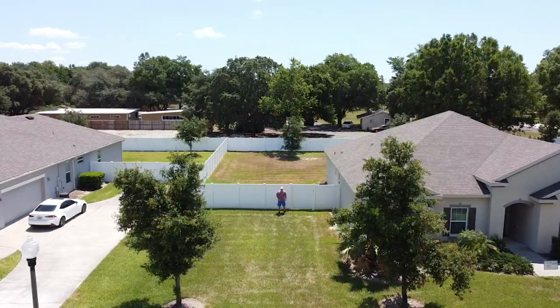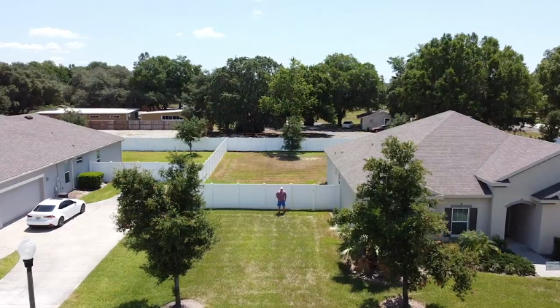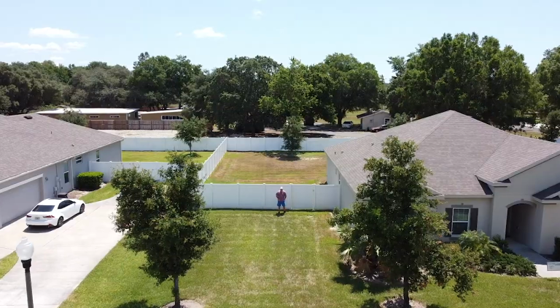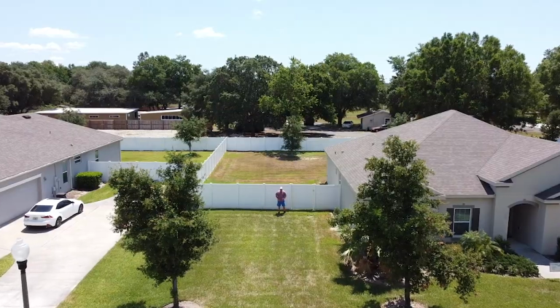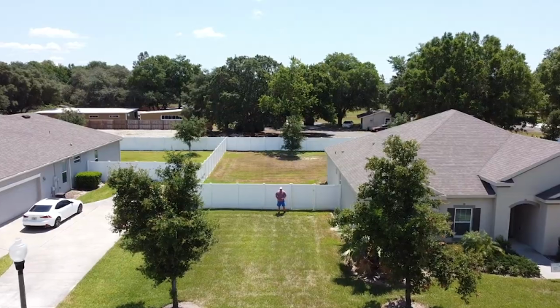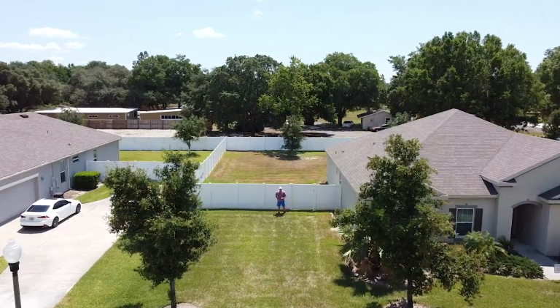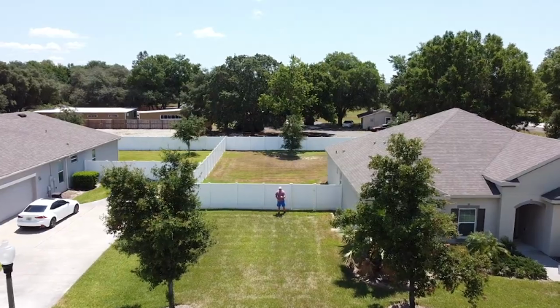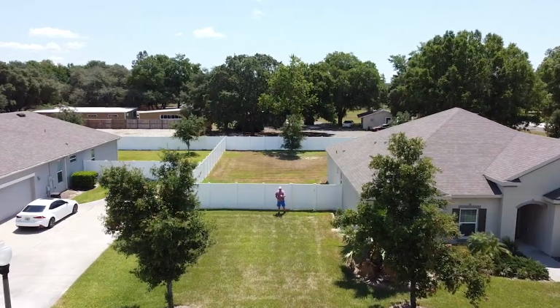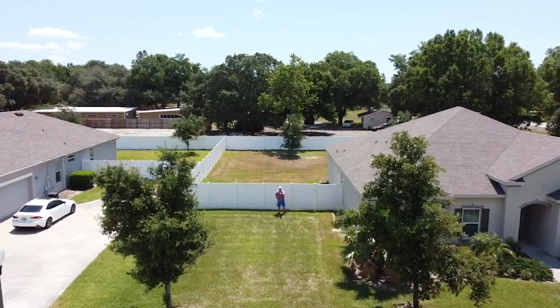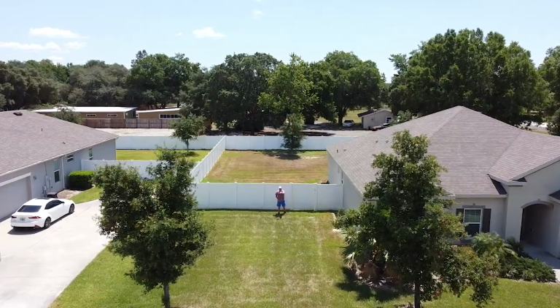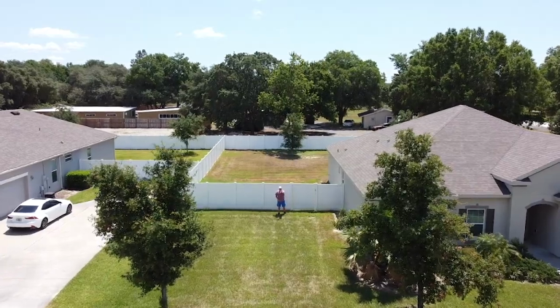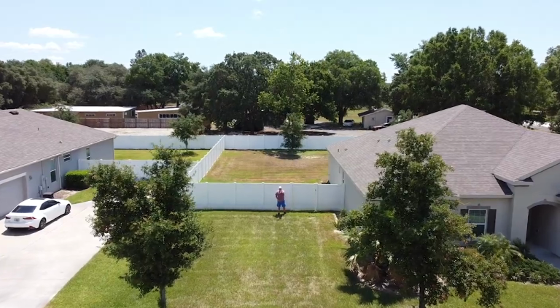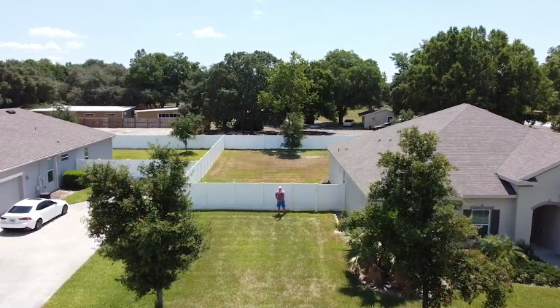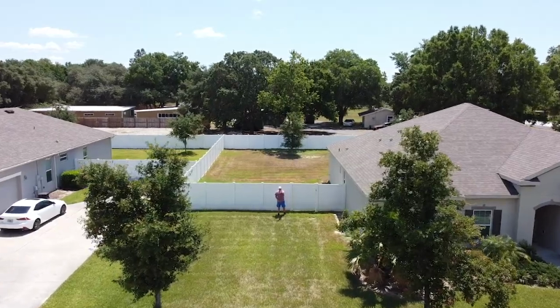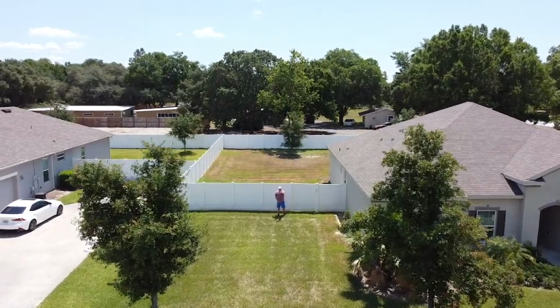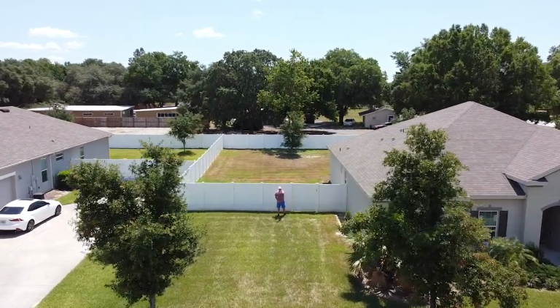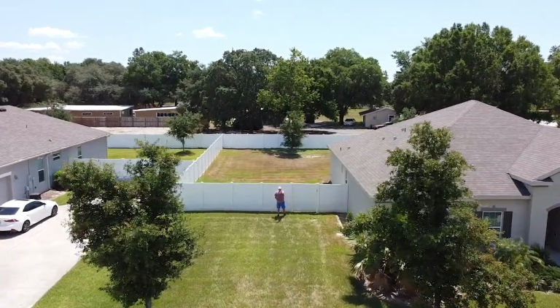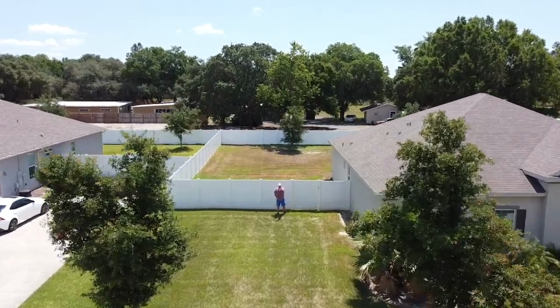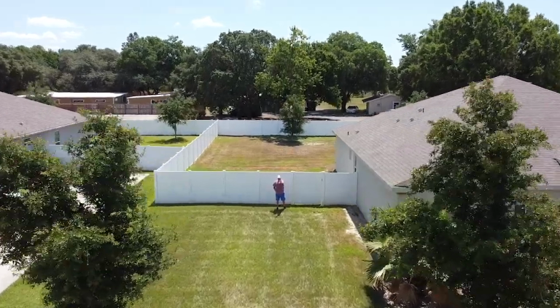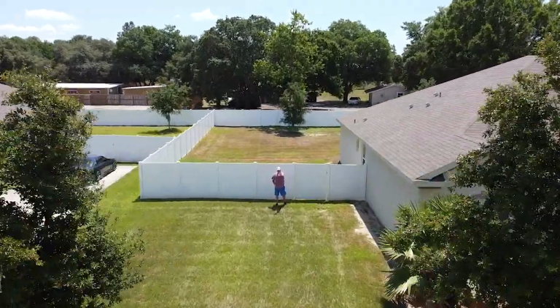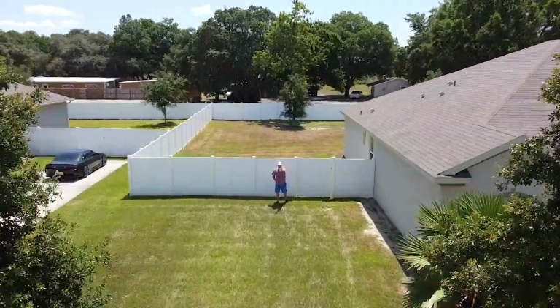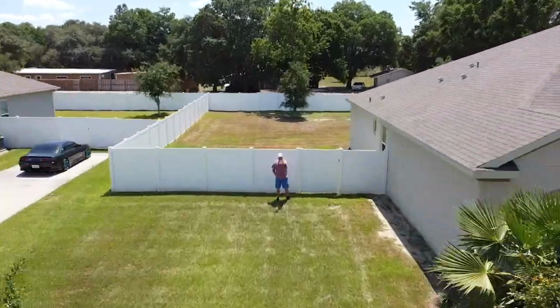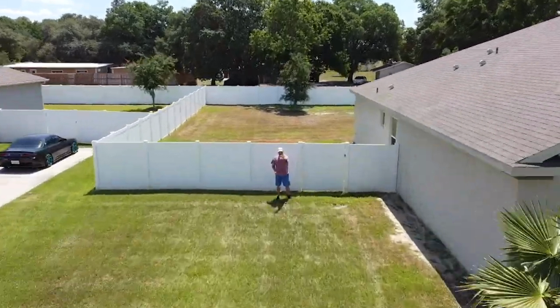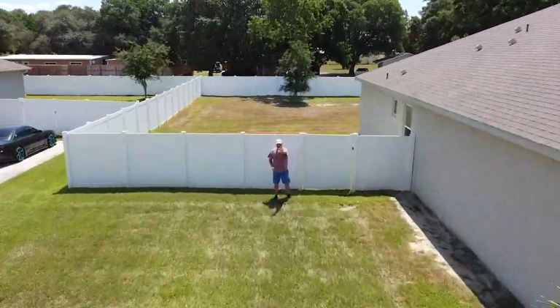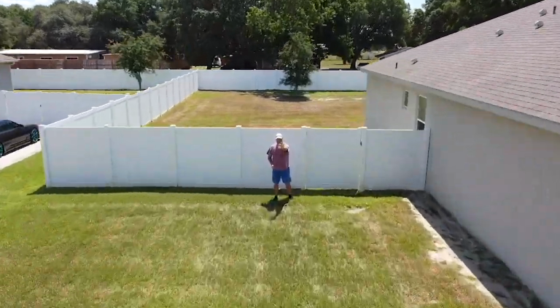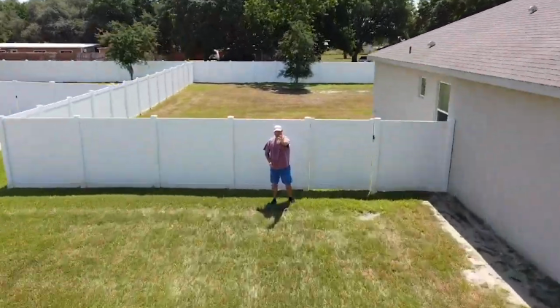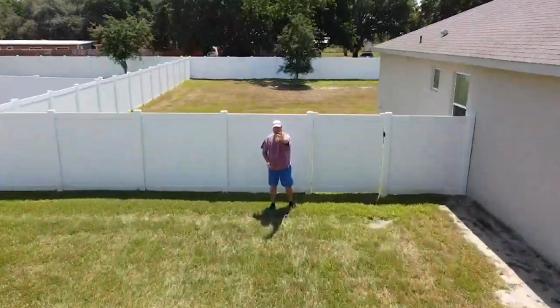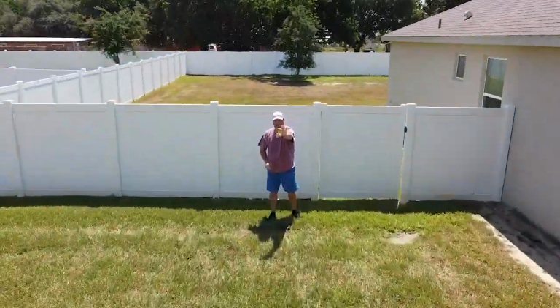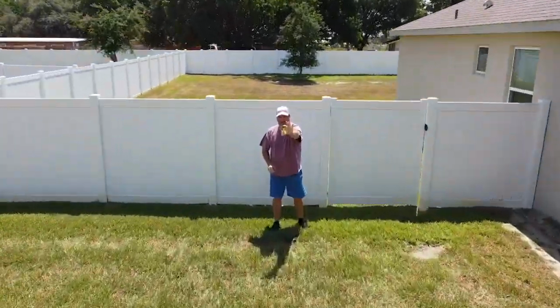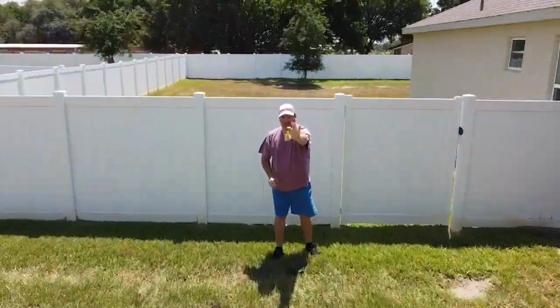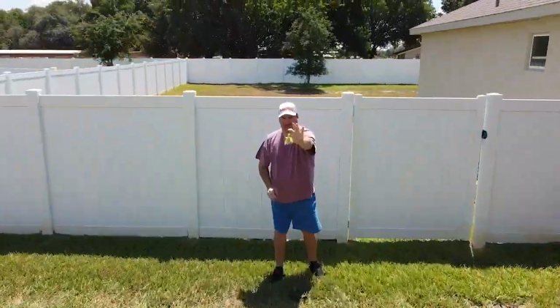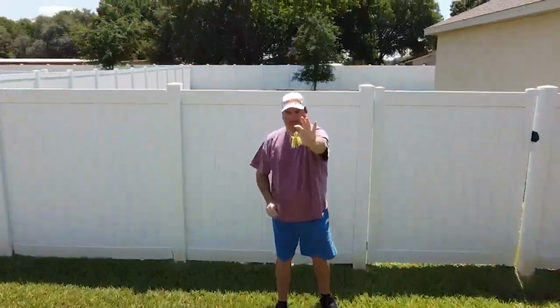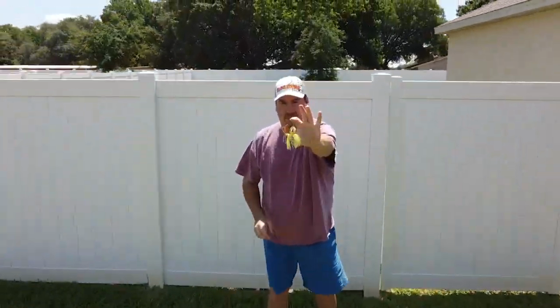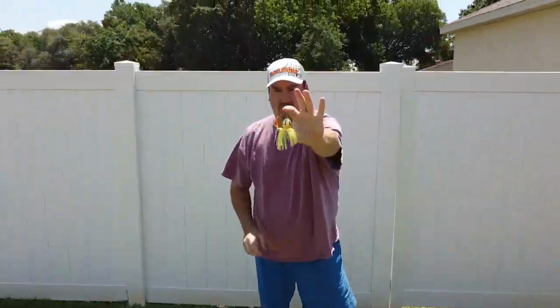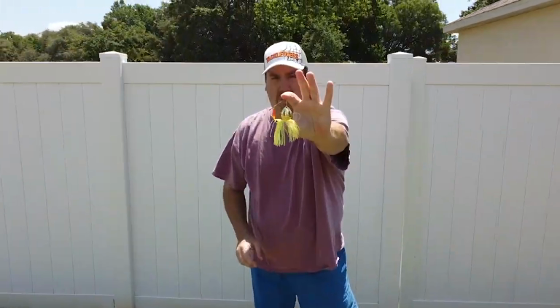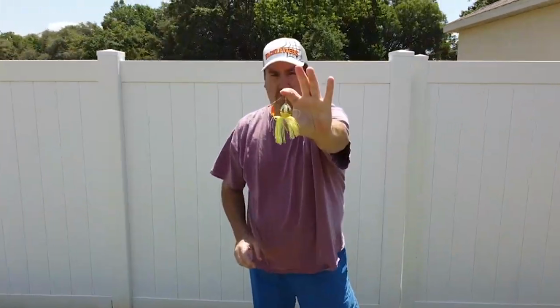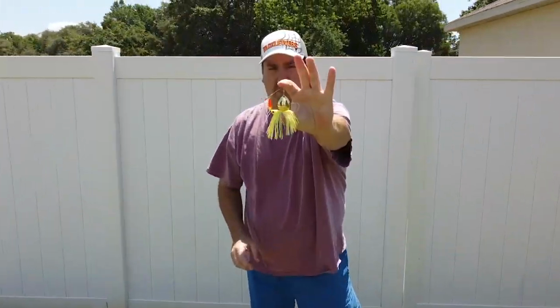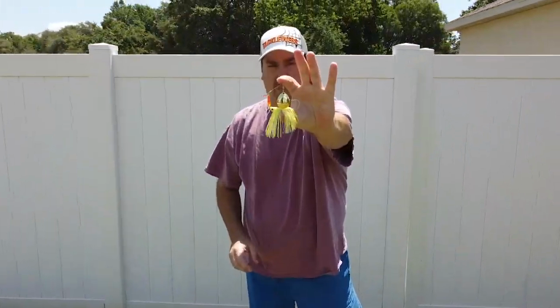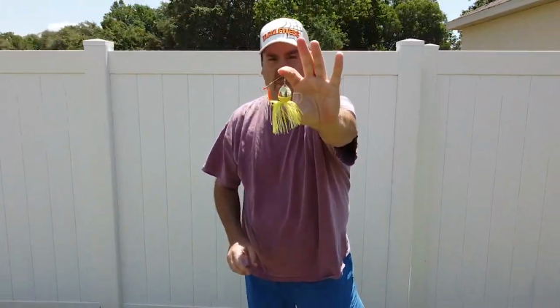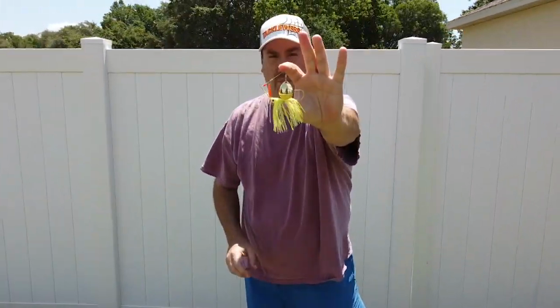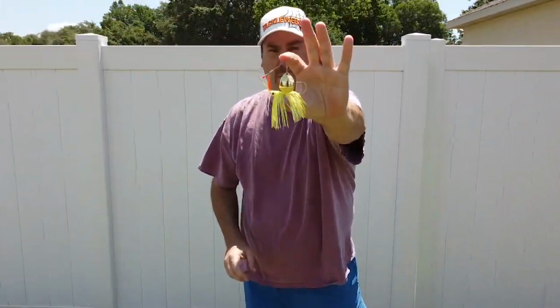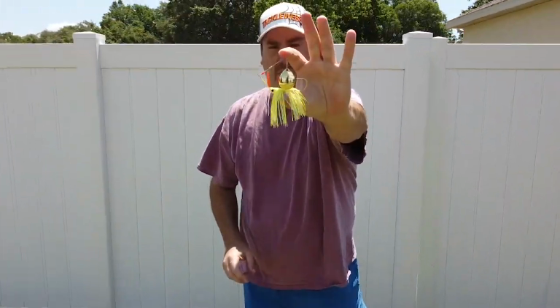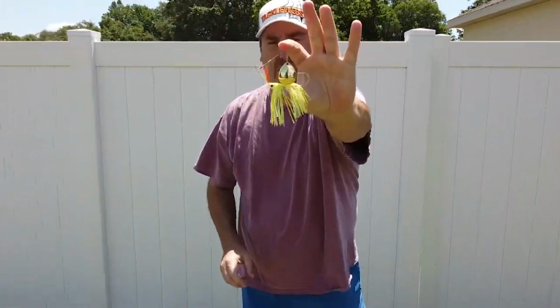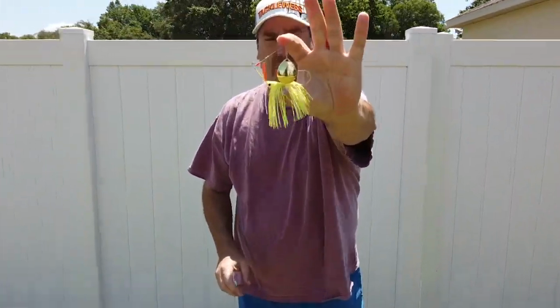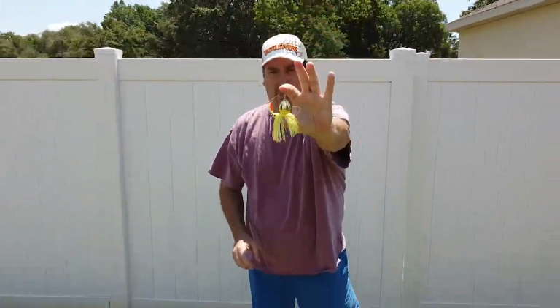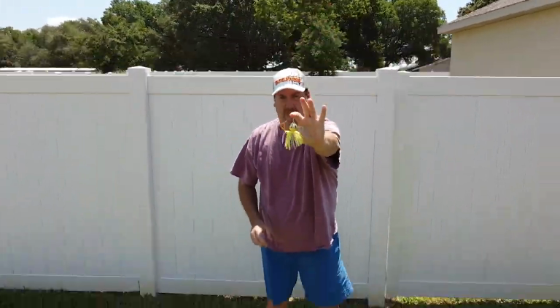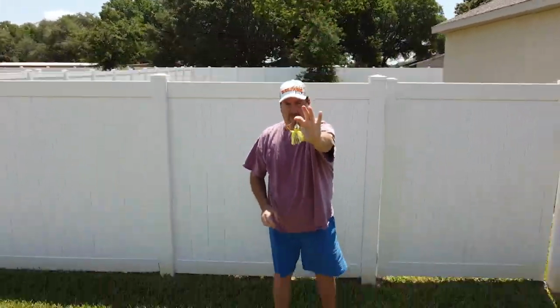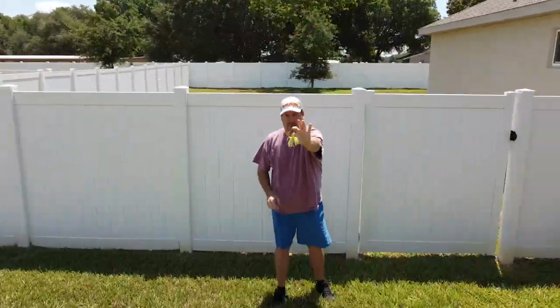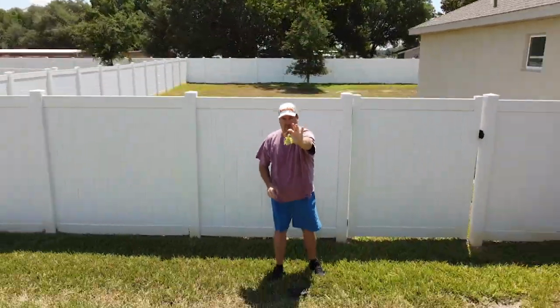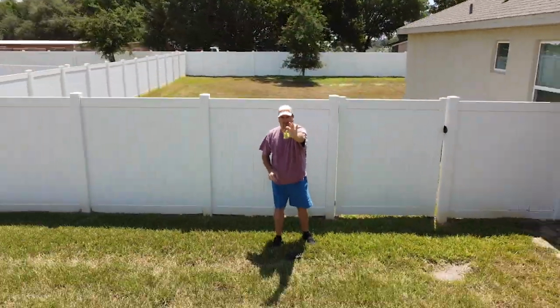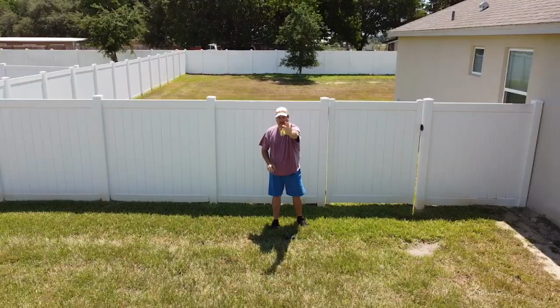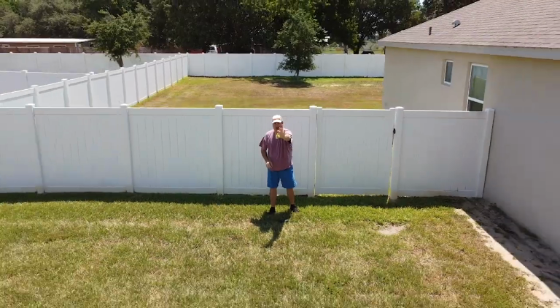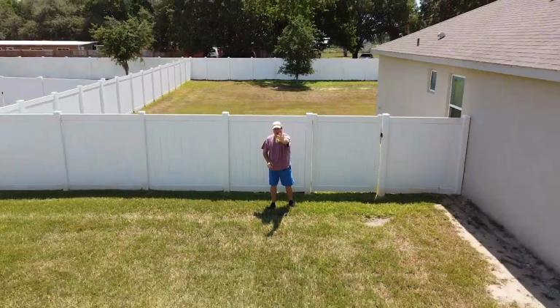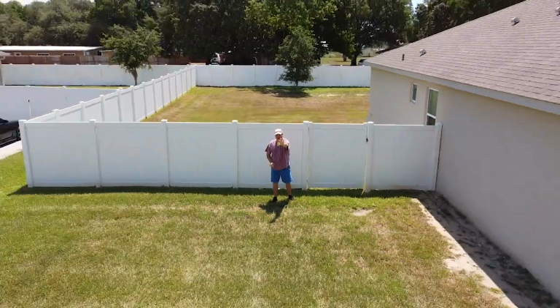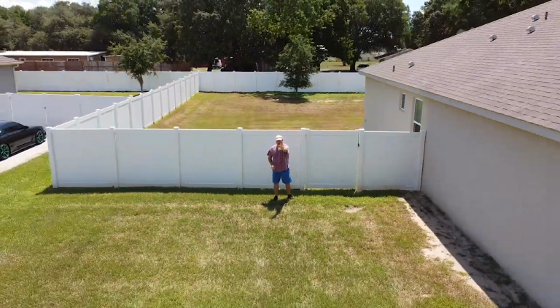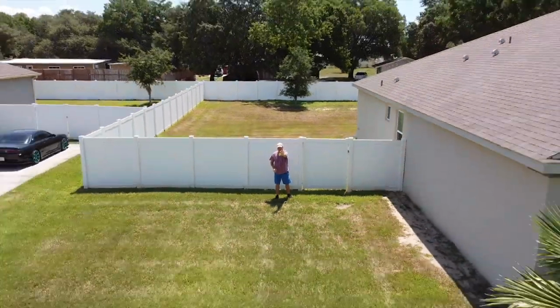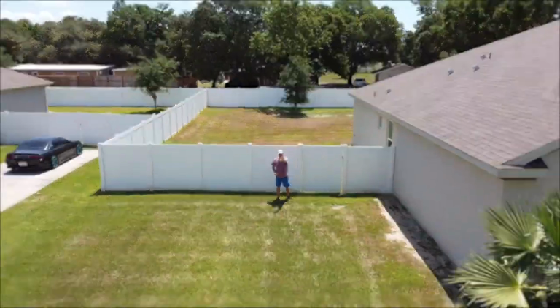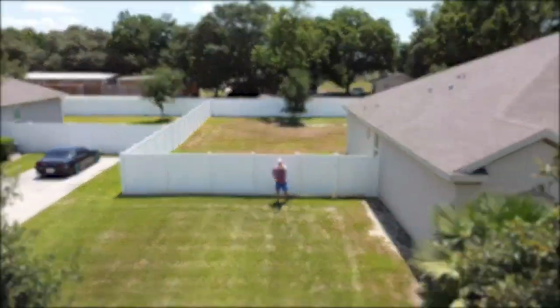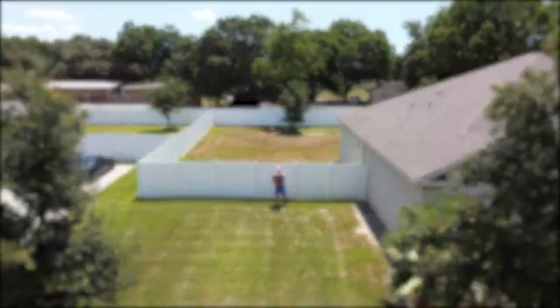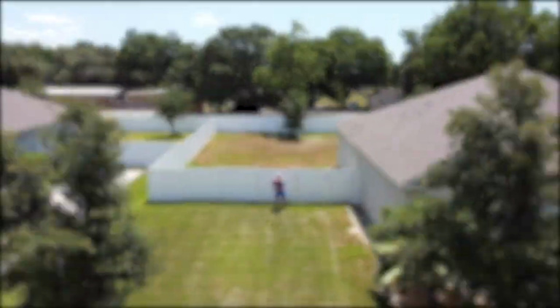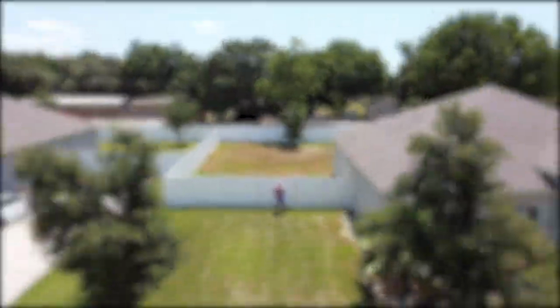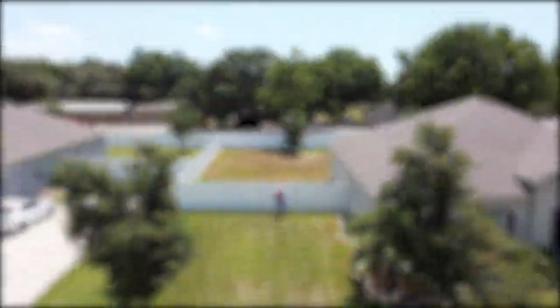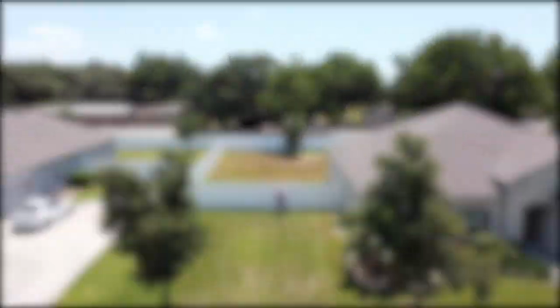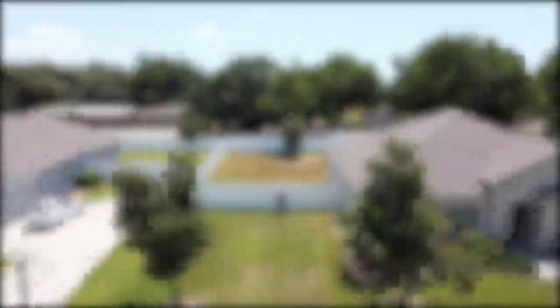Hey guys, welcome back. Today you and I are going to take a closer look at the Stanley Vibrashaft Spinnerbait.